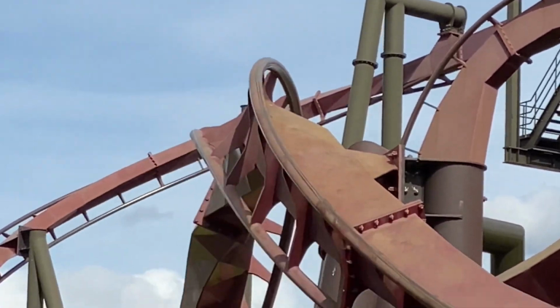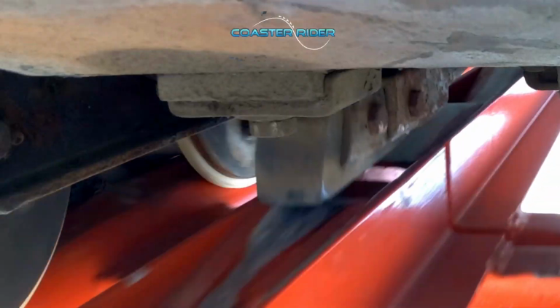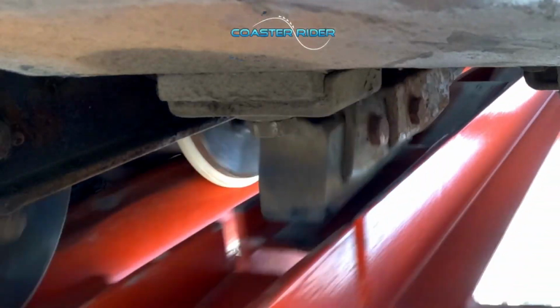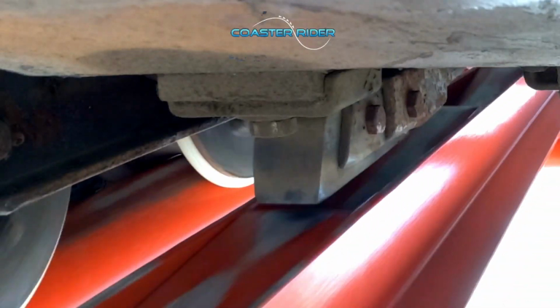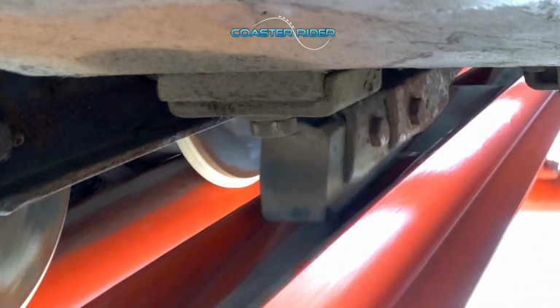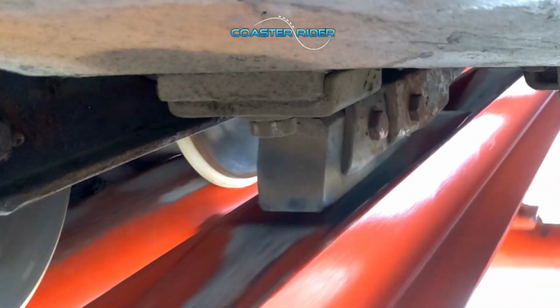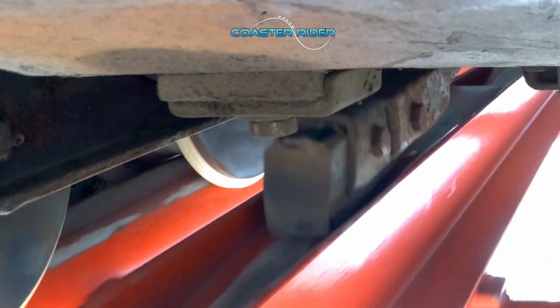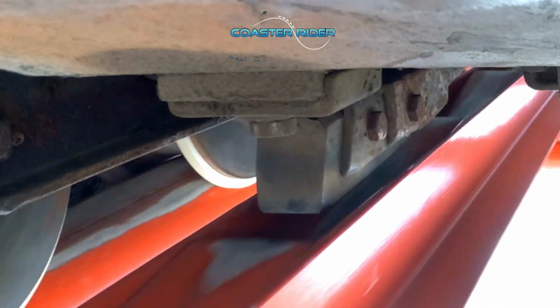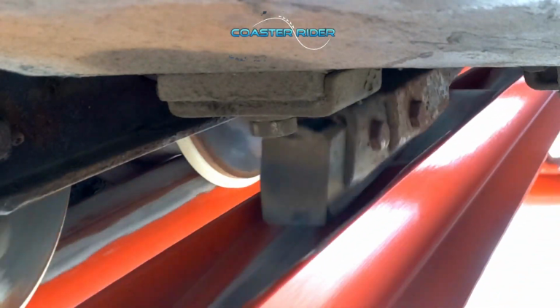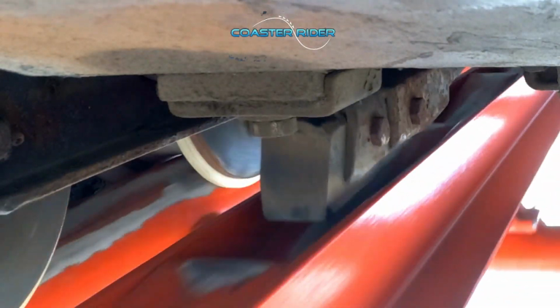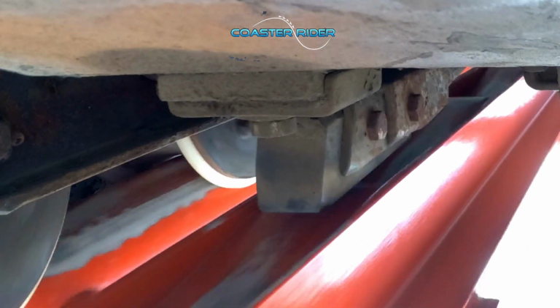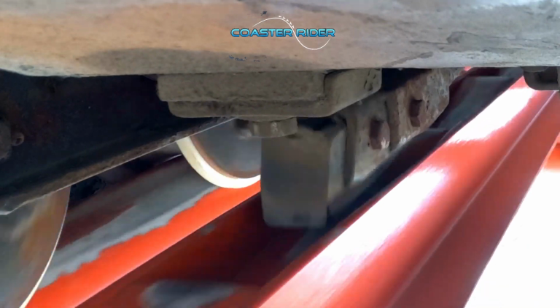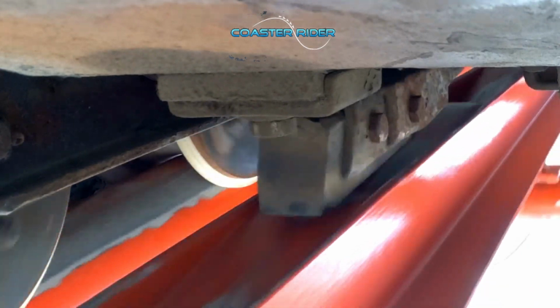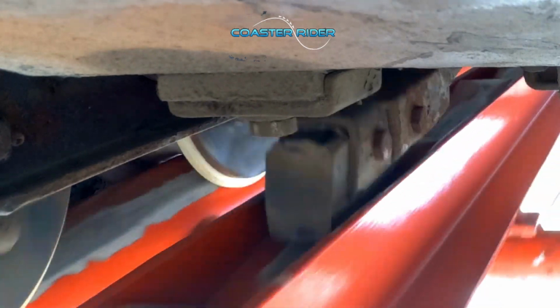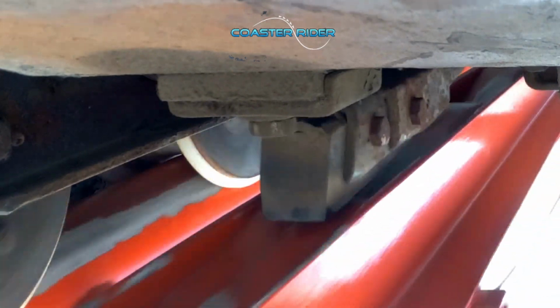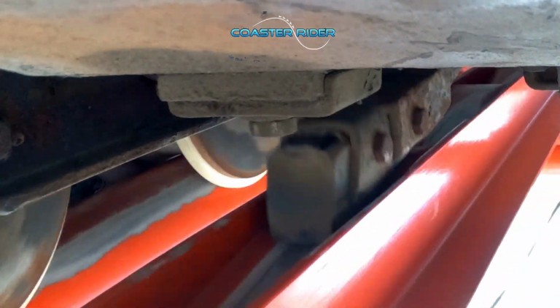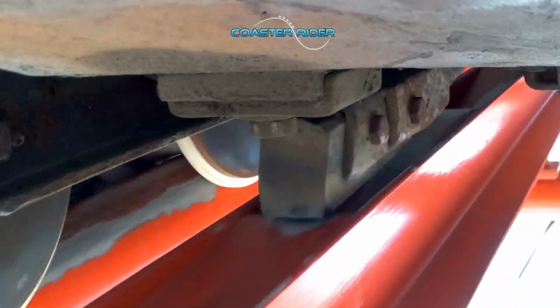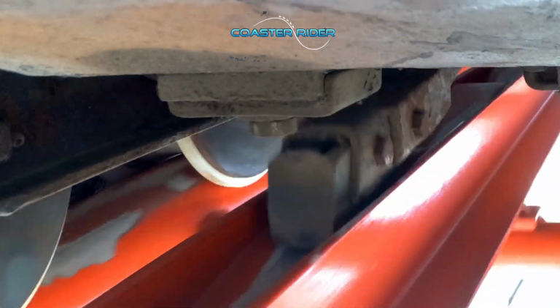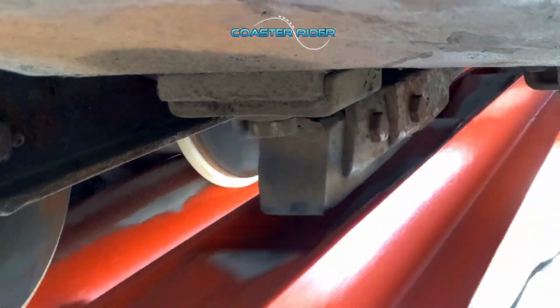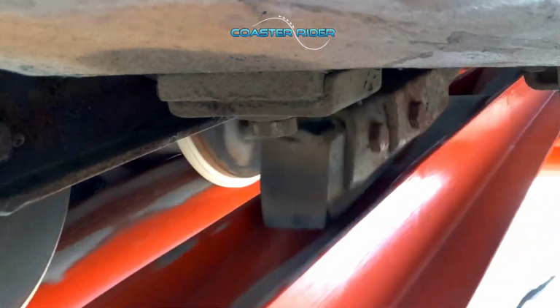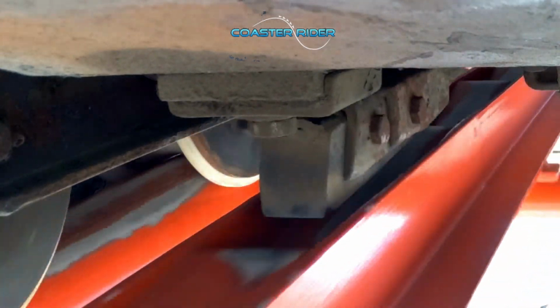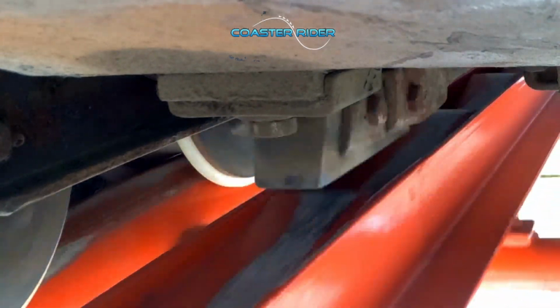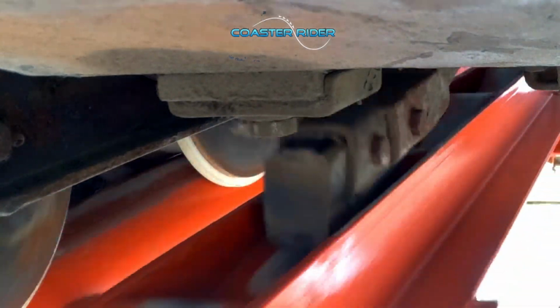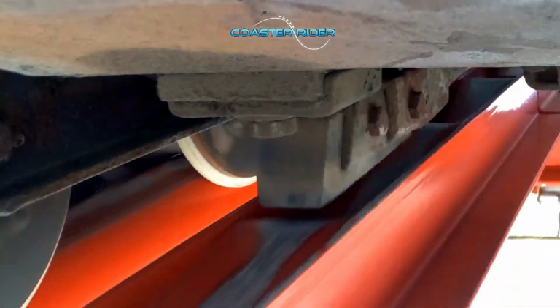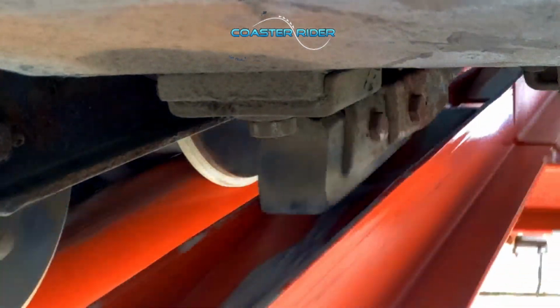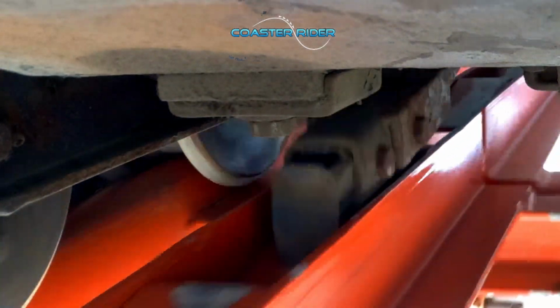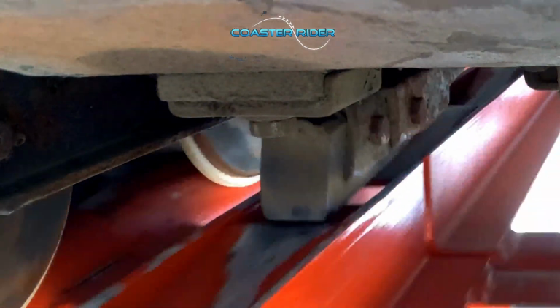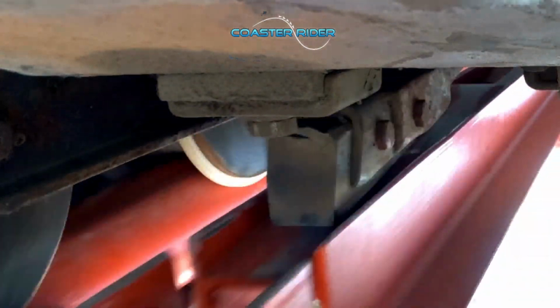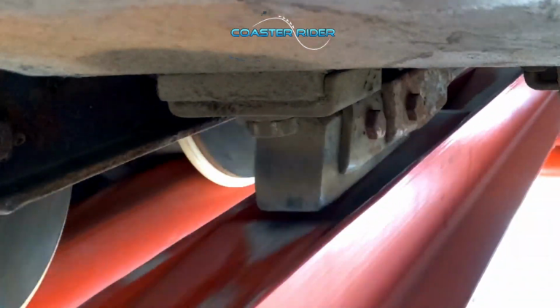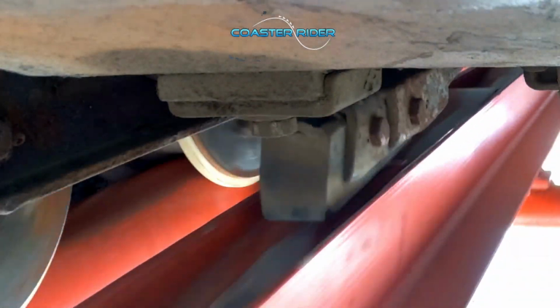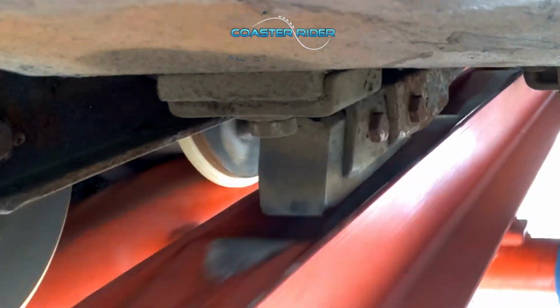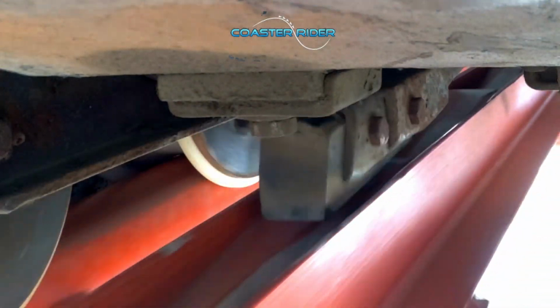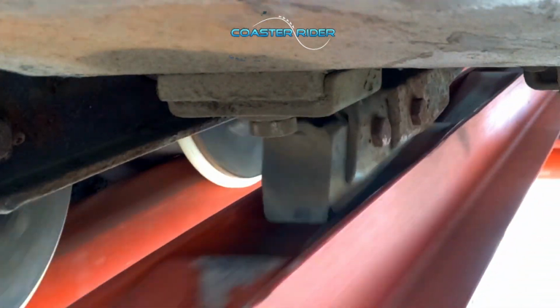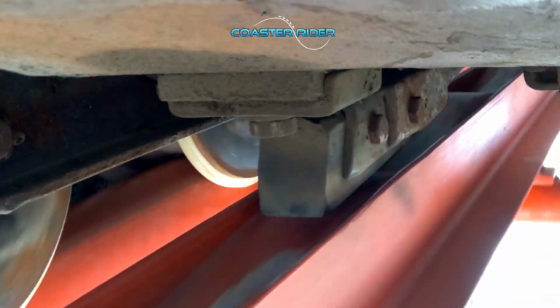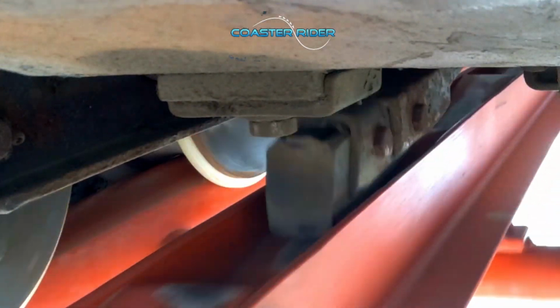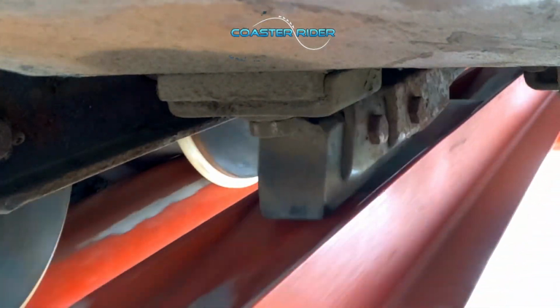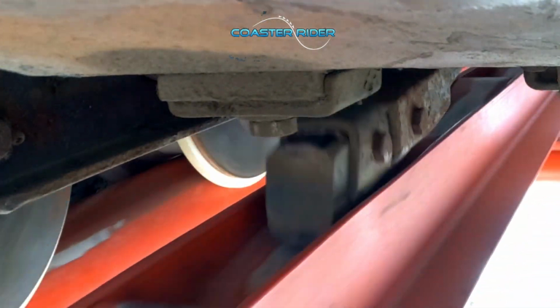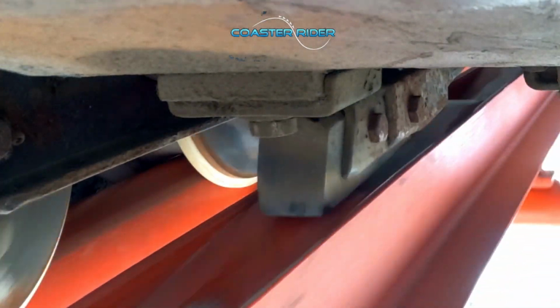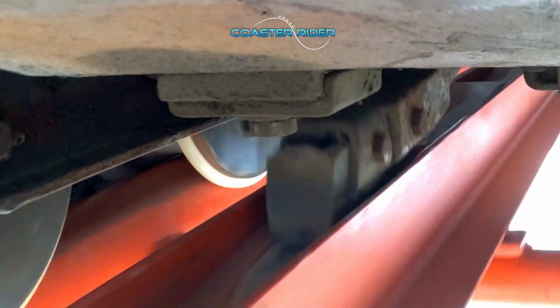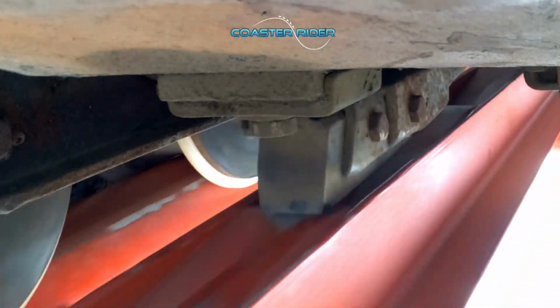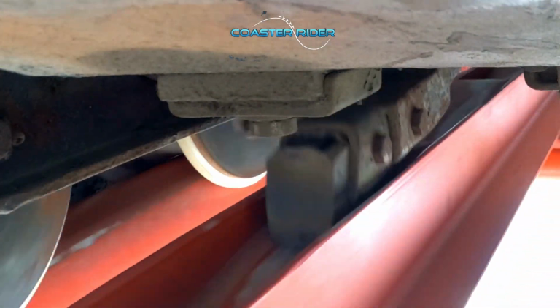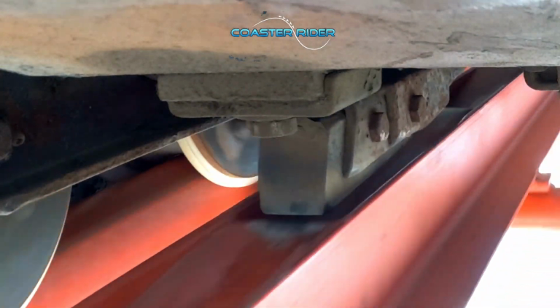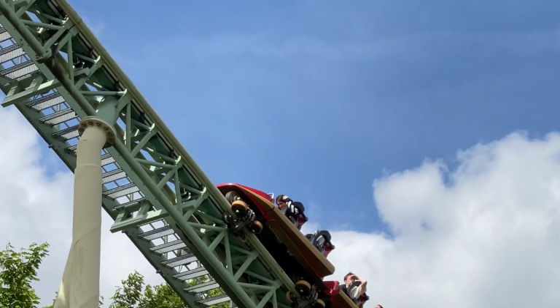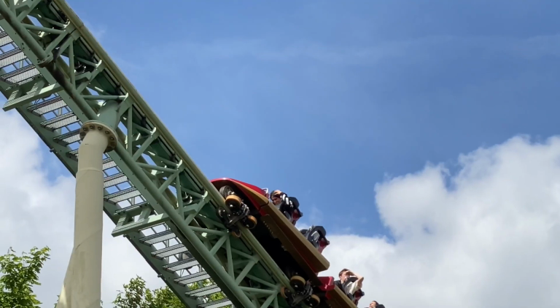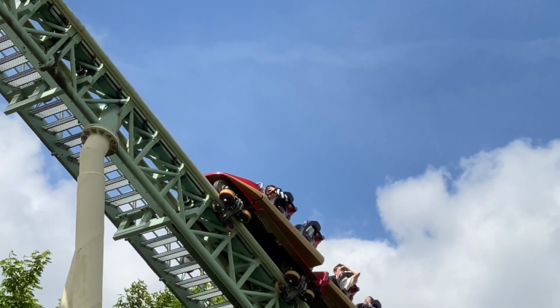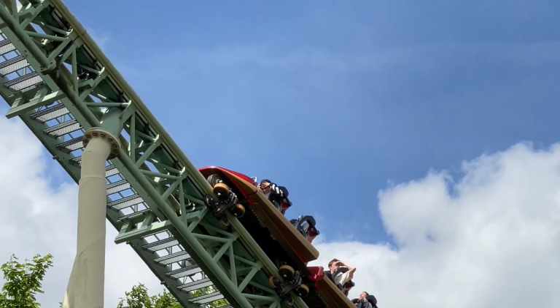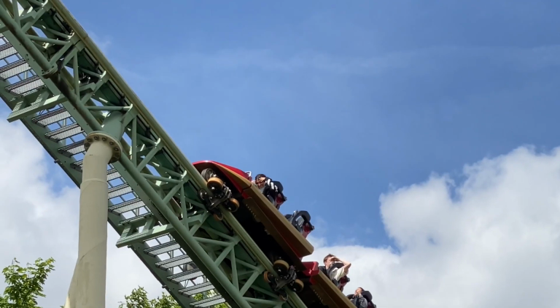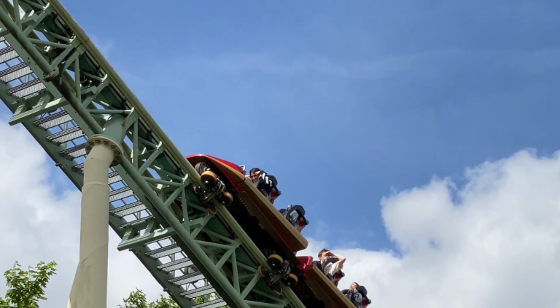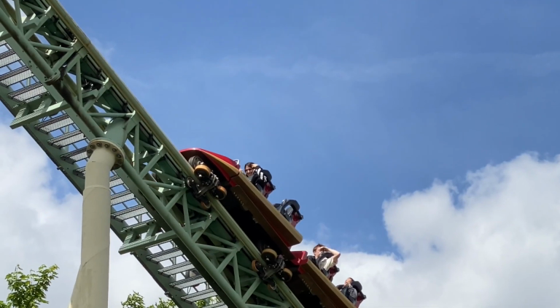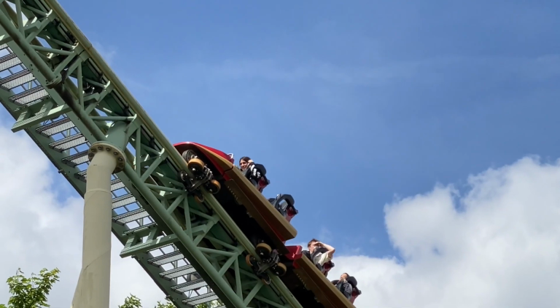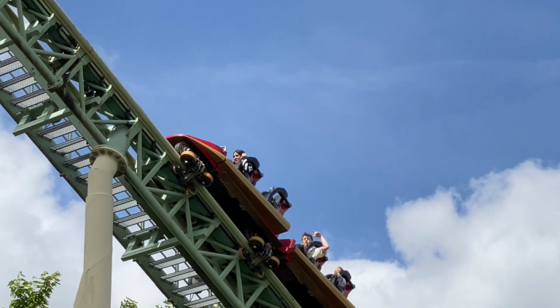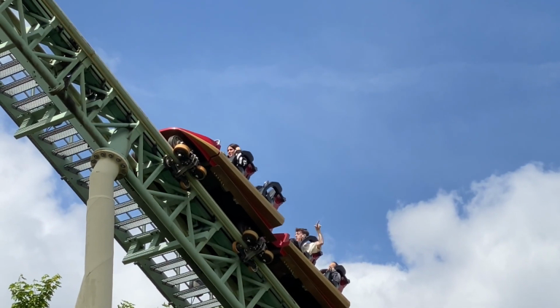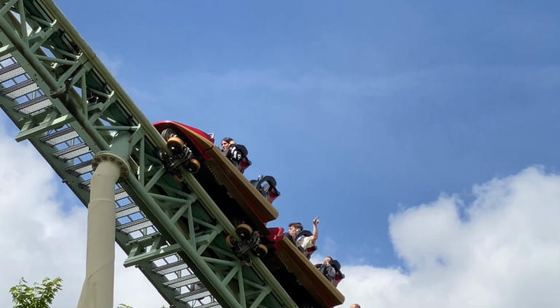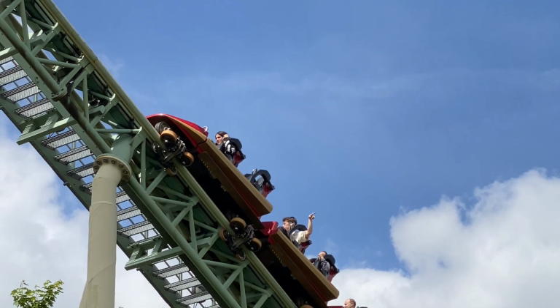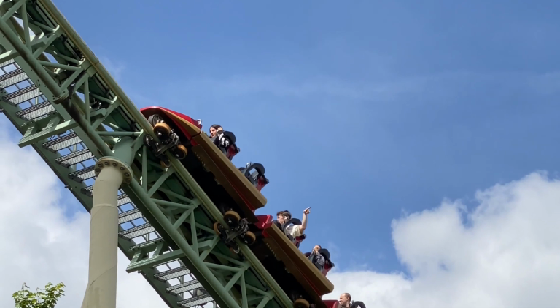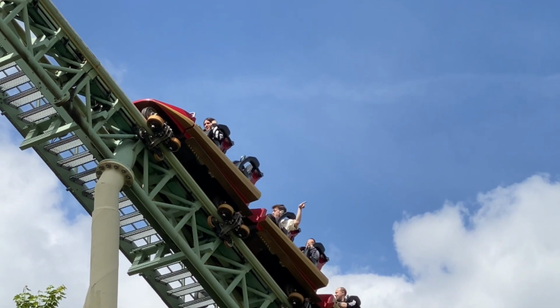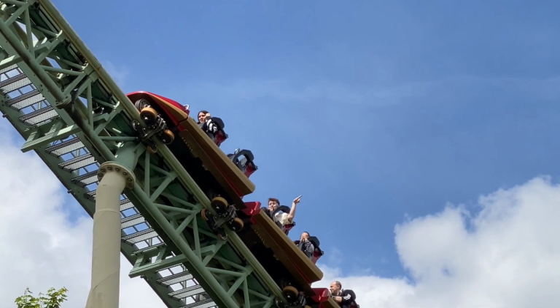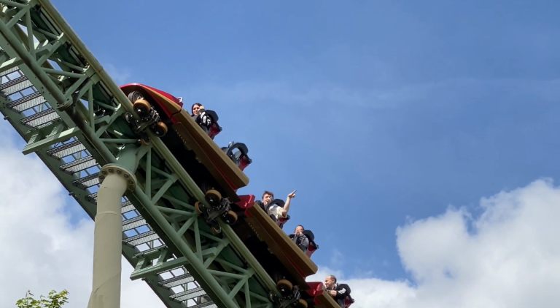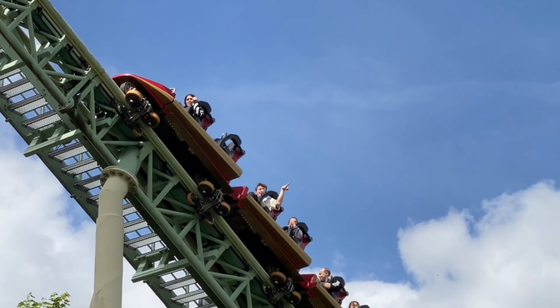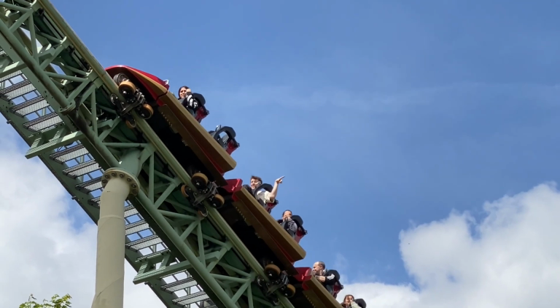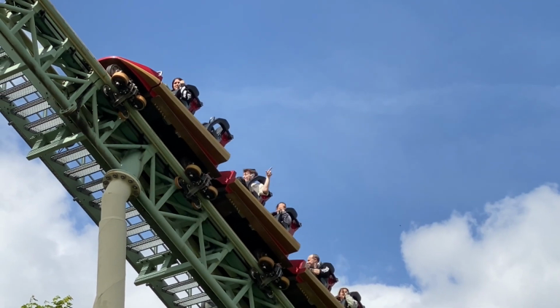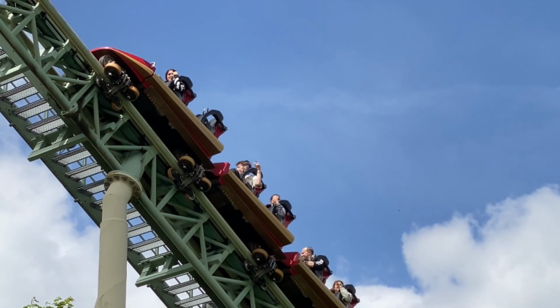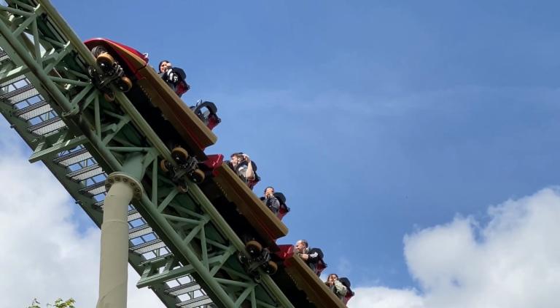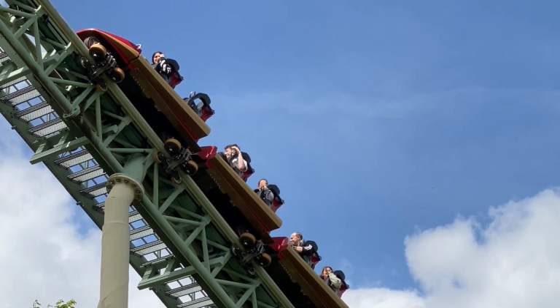As the anti-rollback pin slides over the teeth, it lands in a slot, creating a clicking sound, which is where the famous roller coaster noise is created.